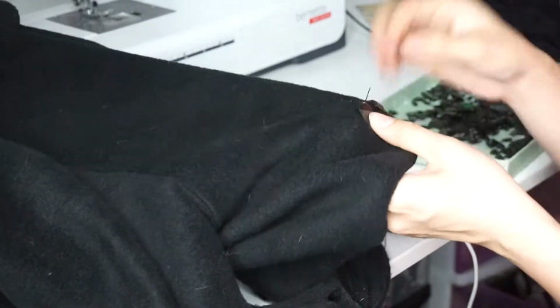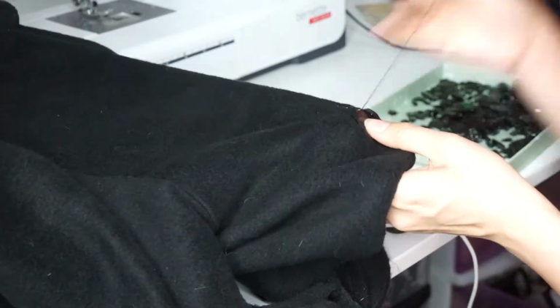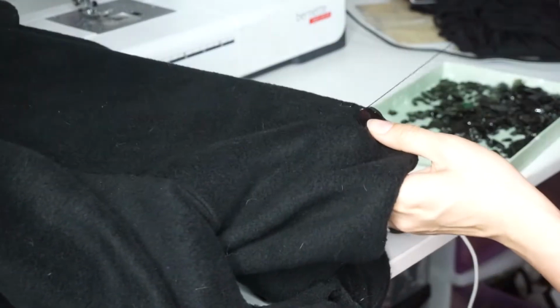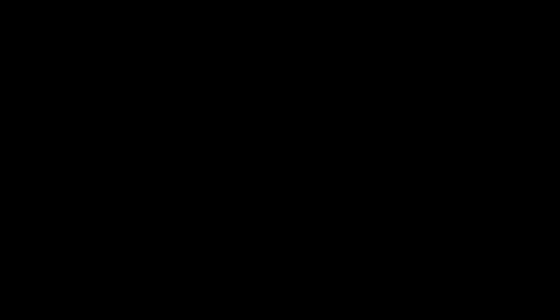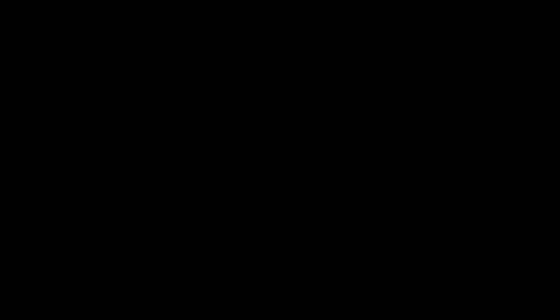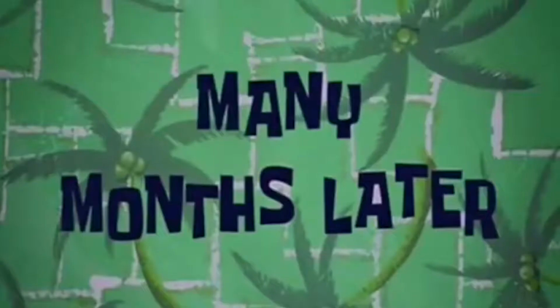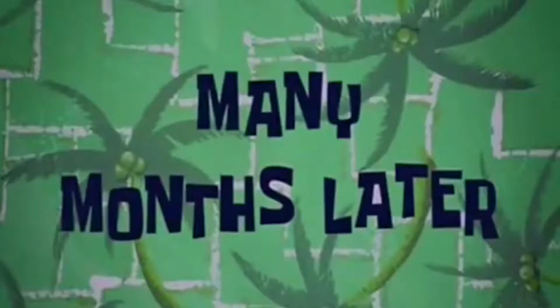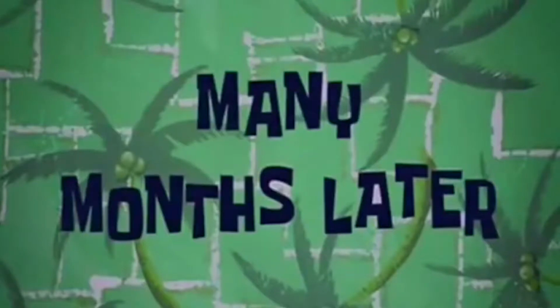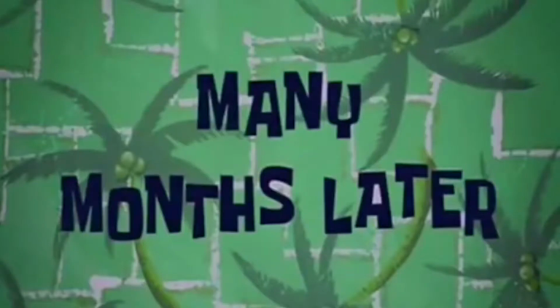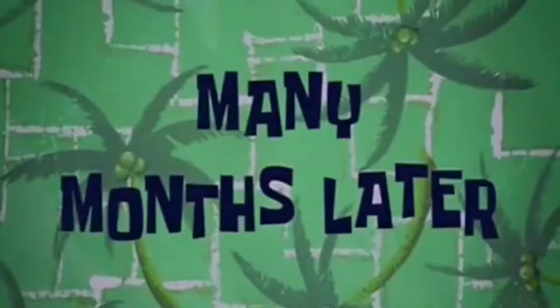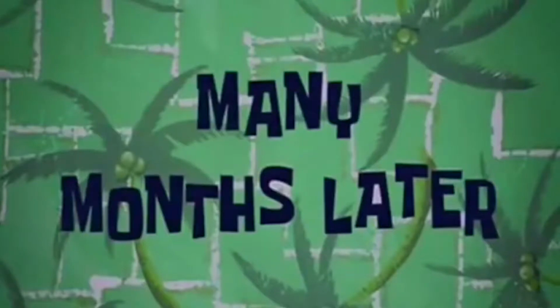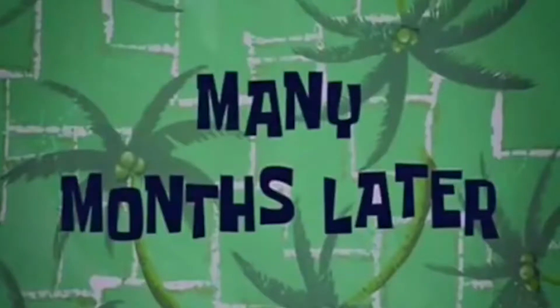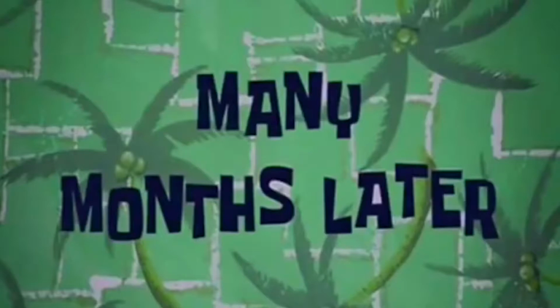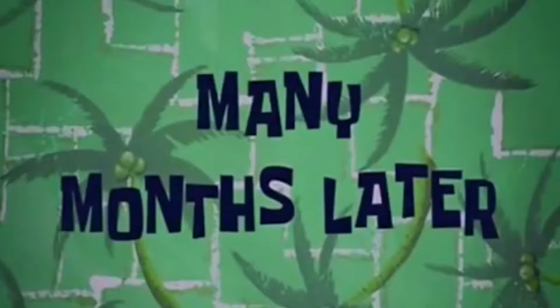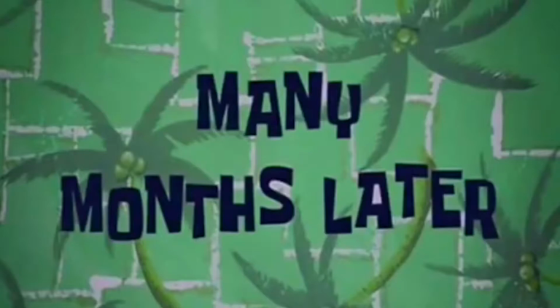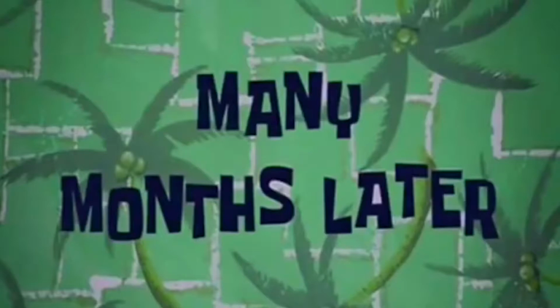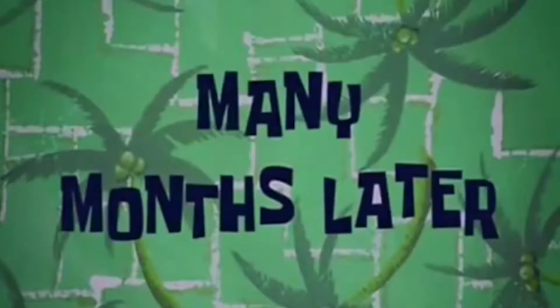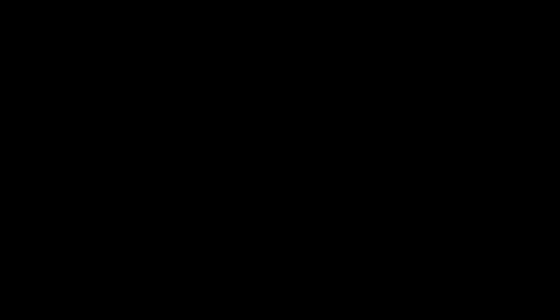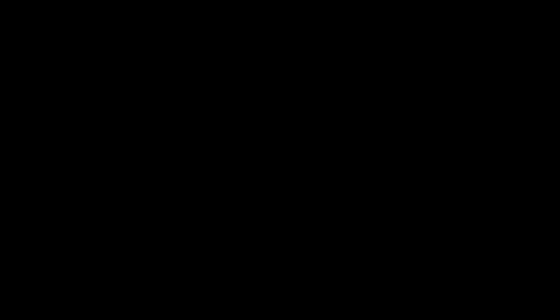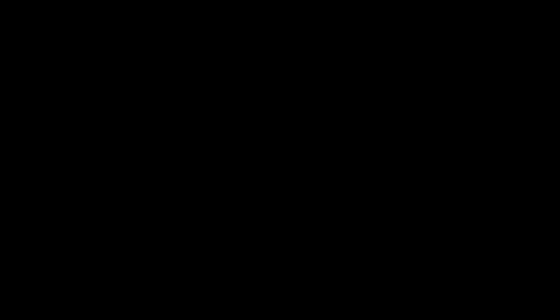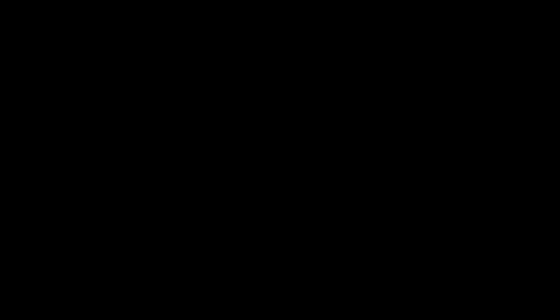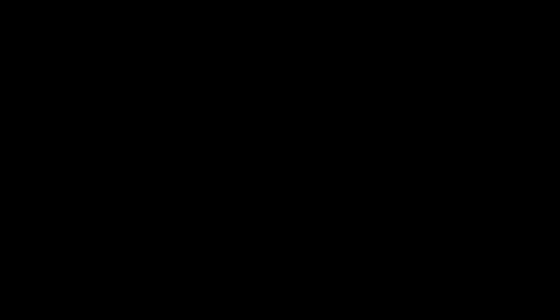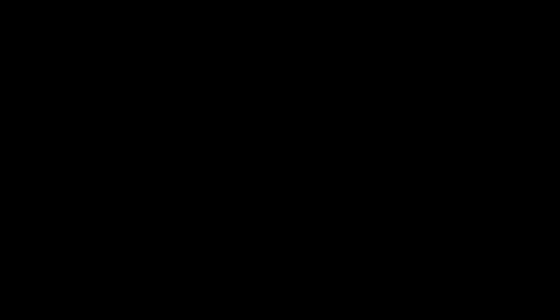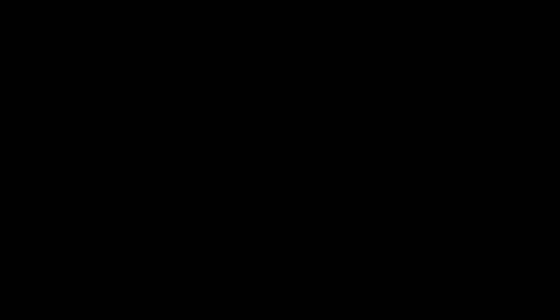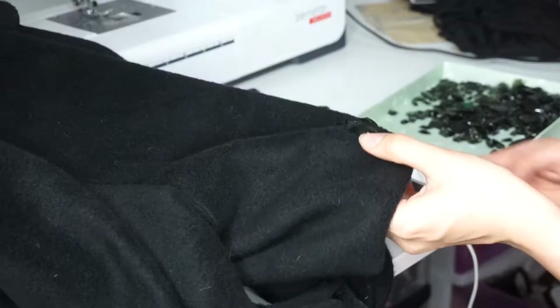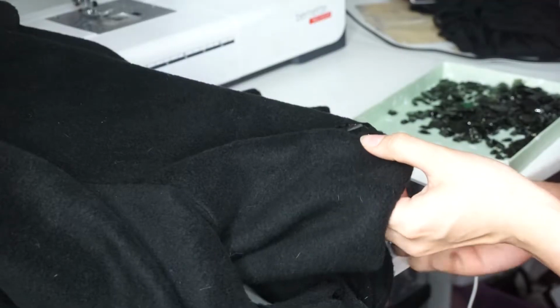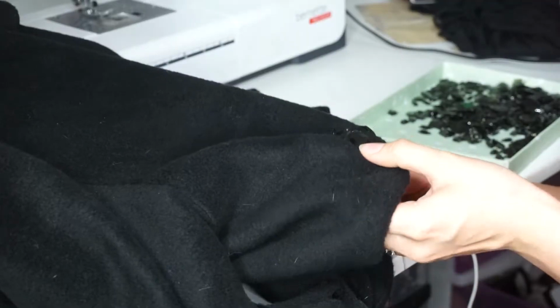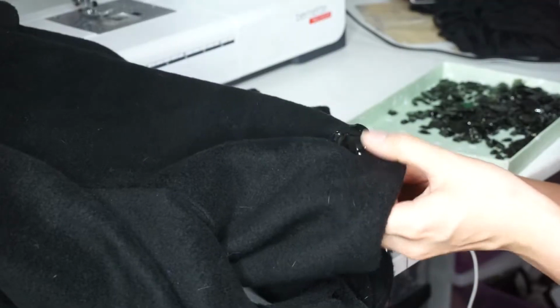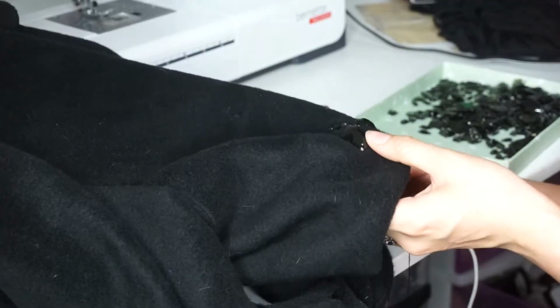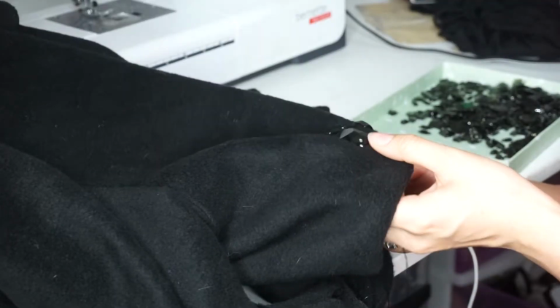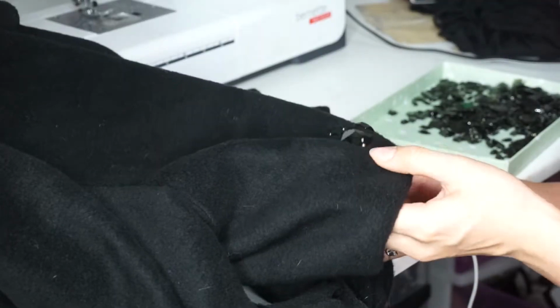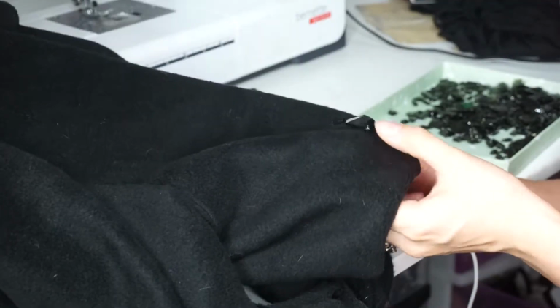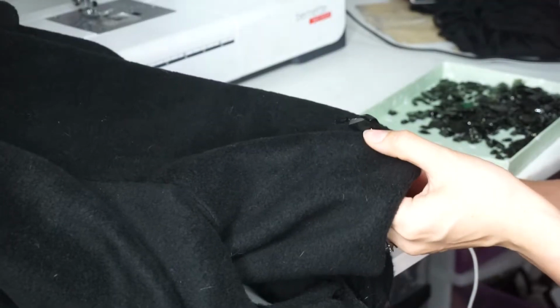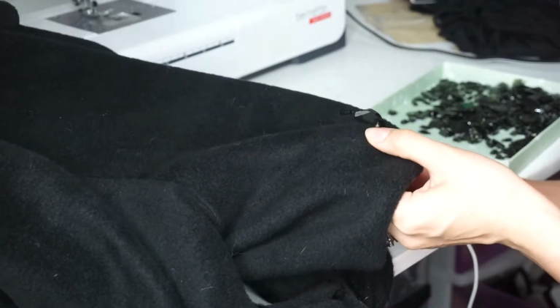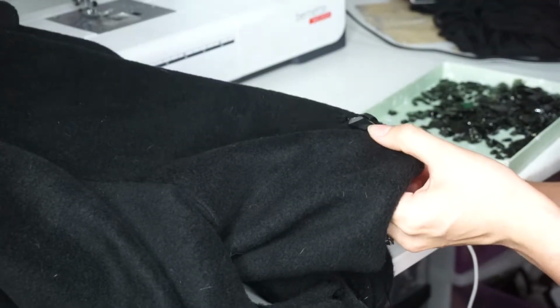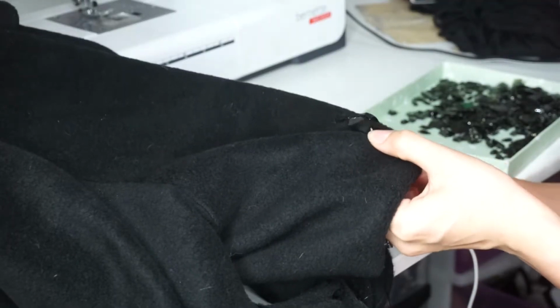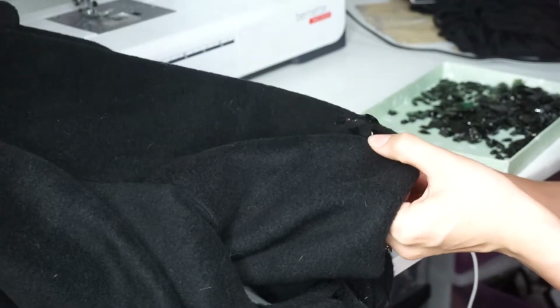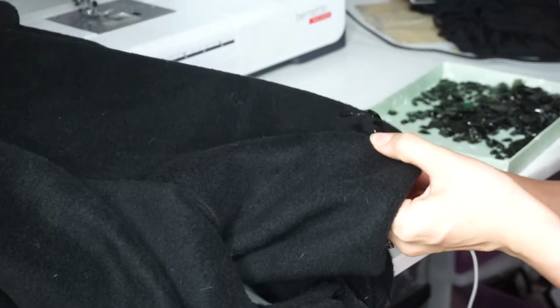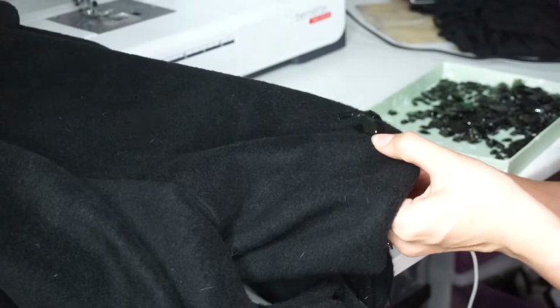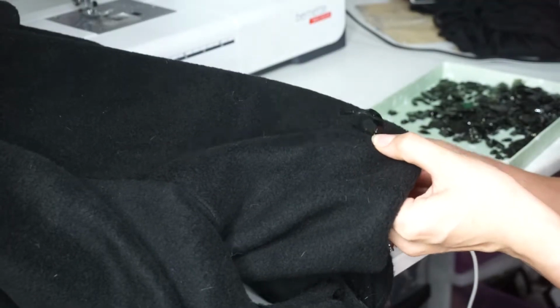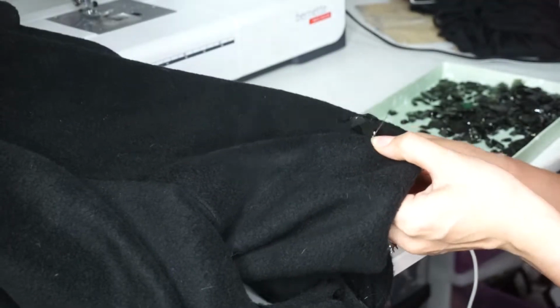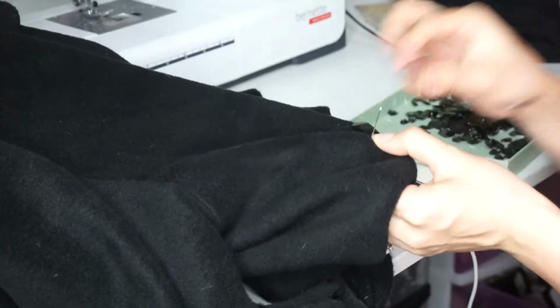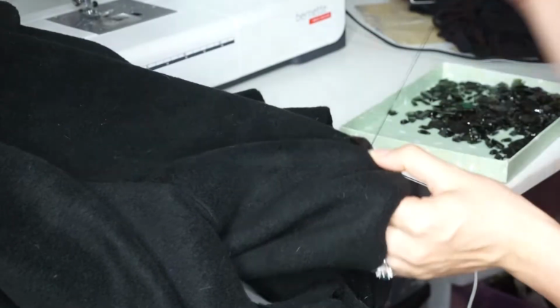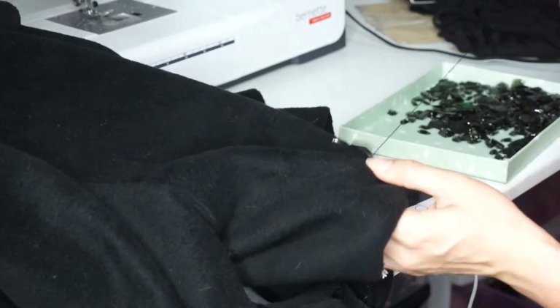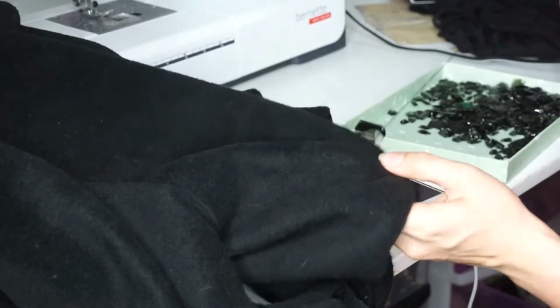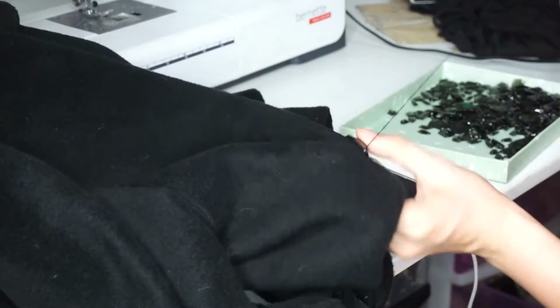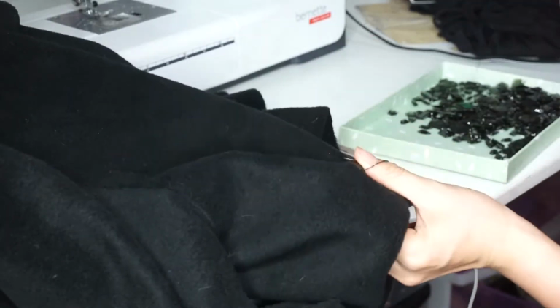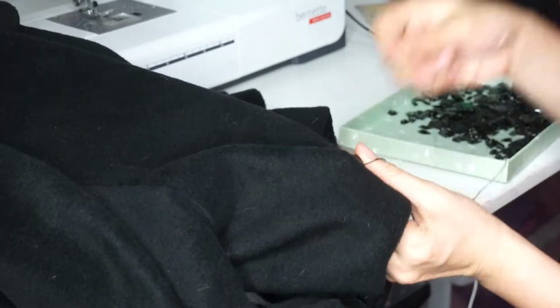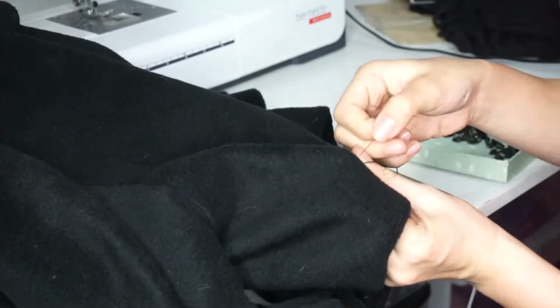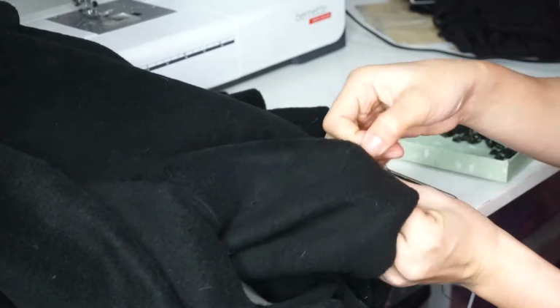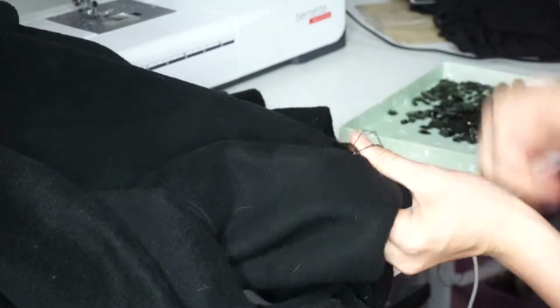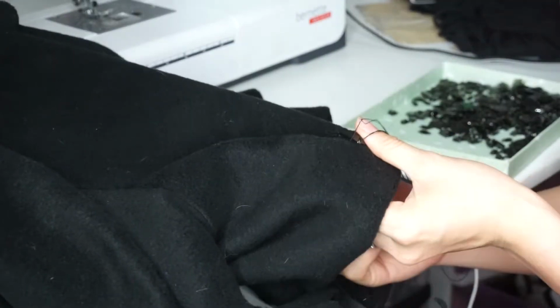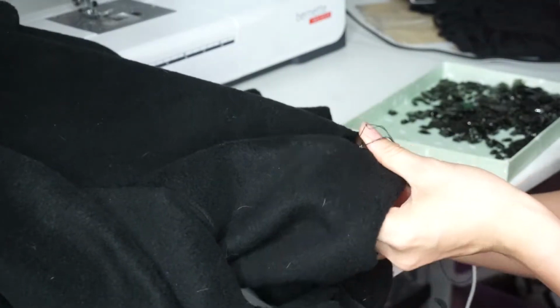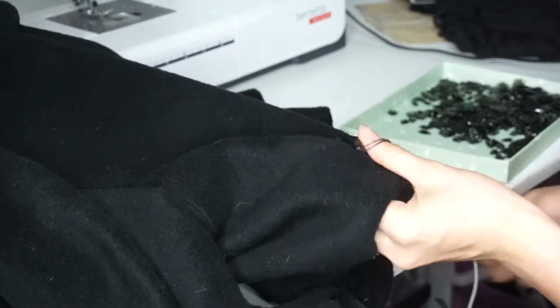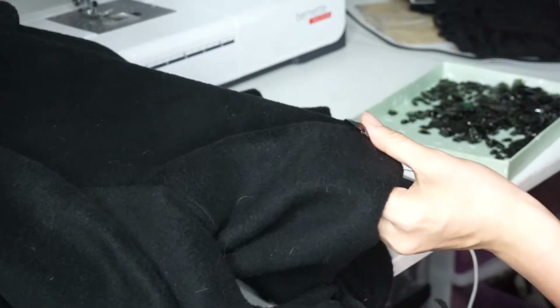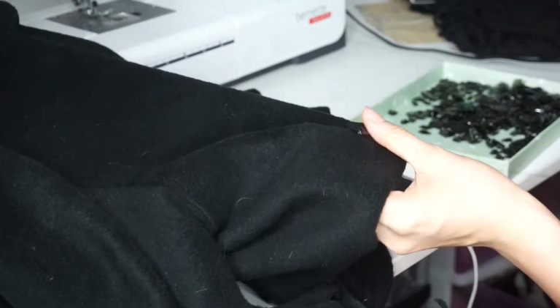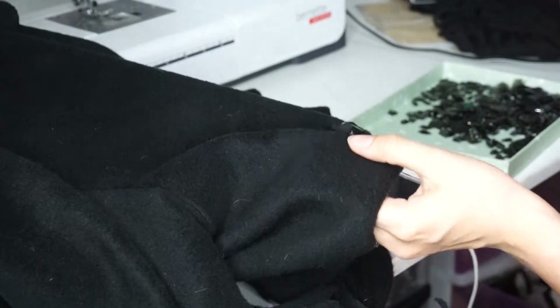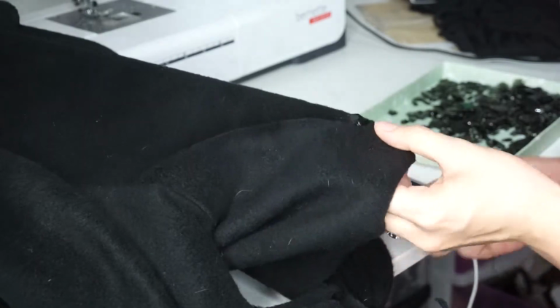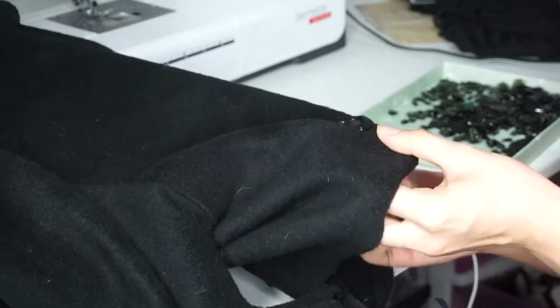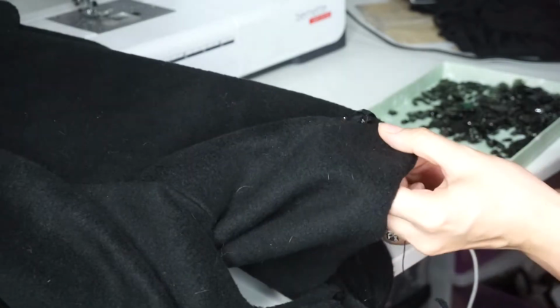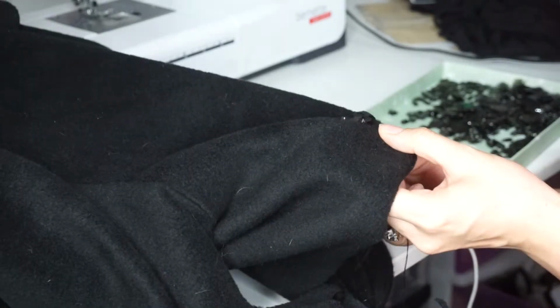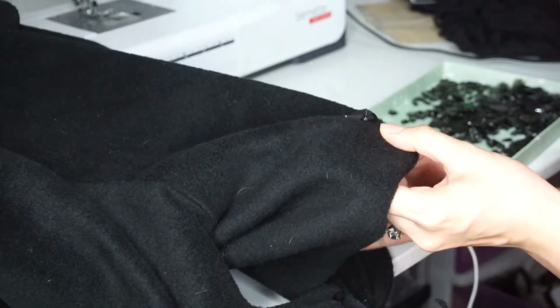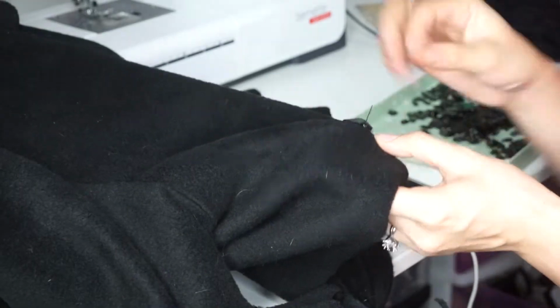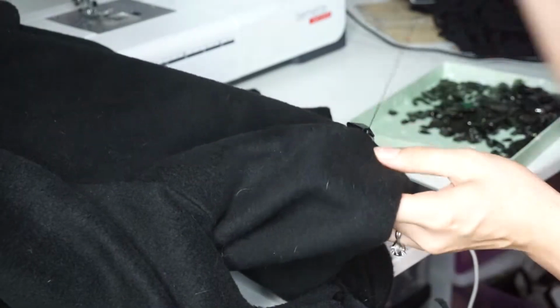Many months later — and without further ado, here is the final finished transformation.